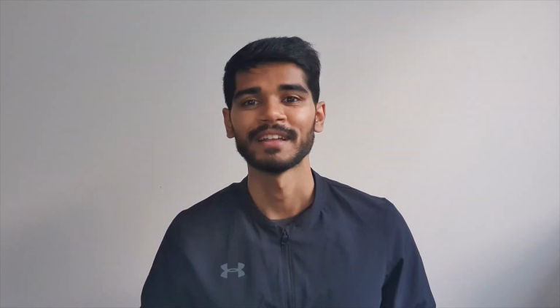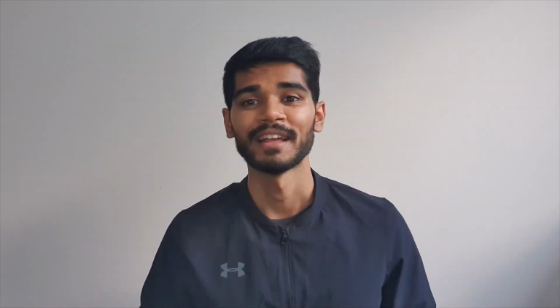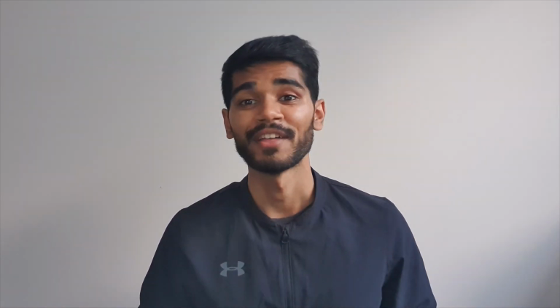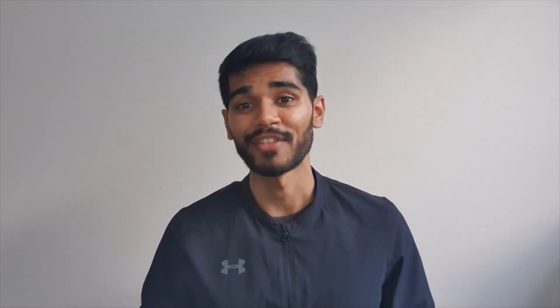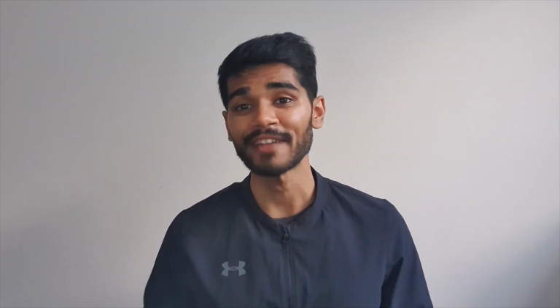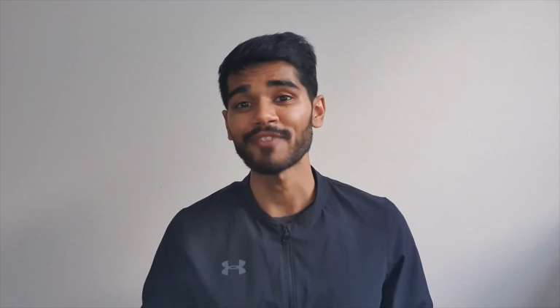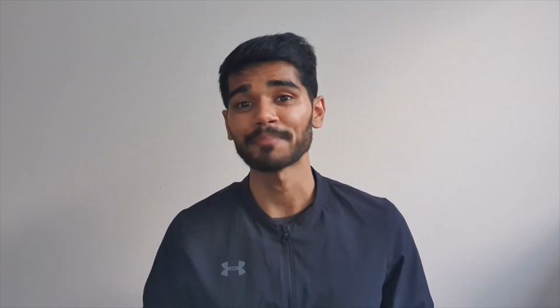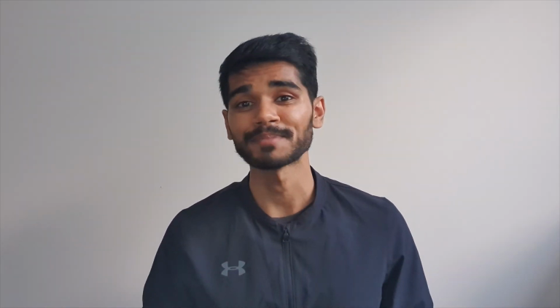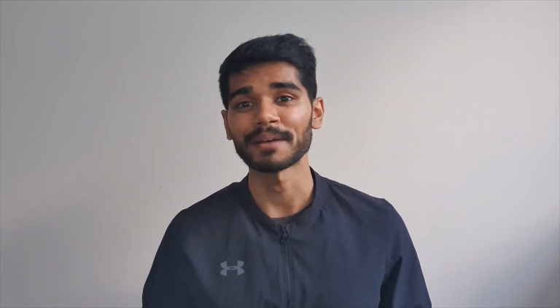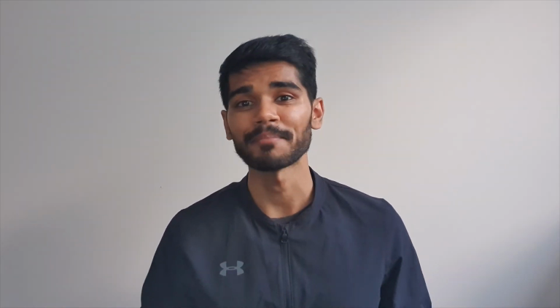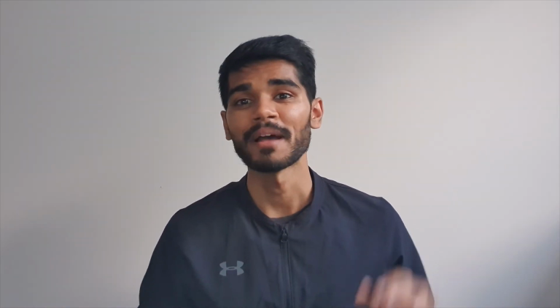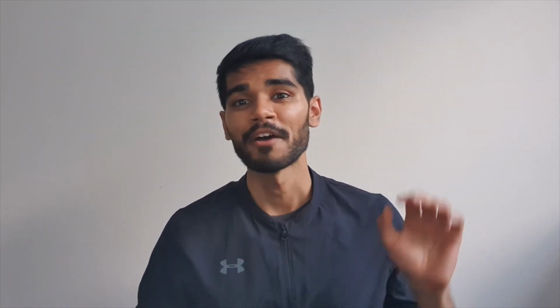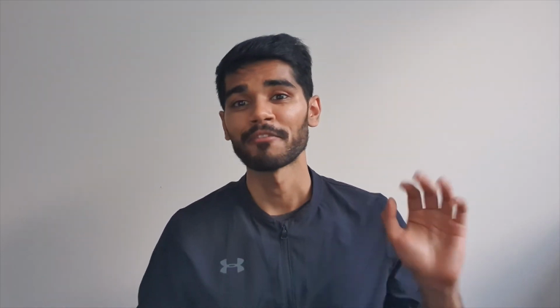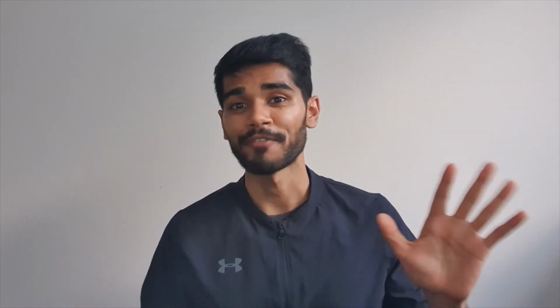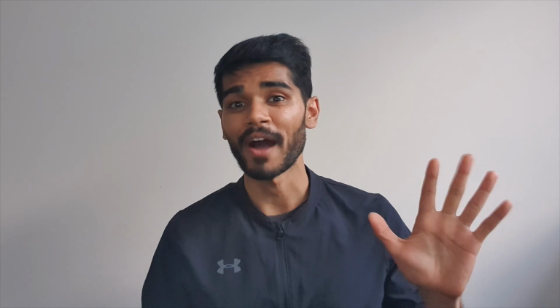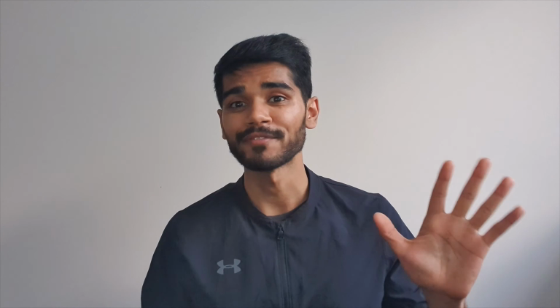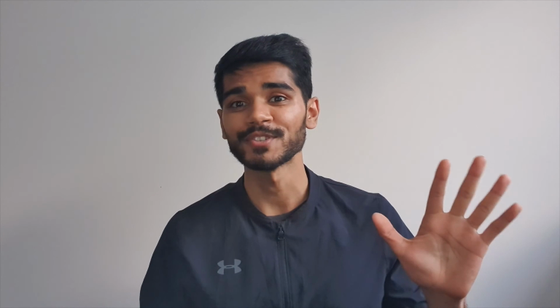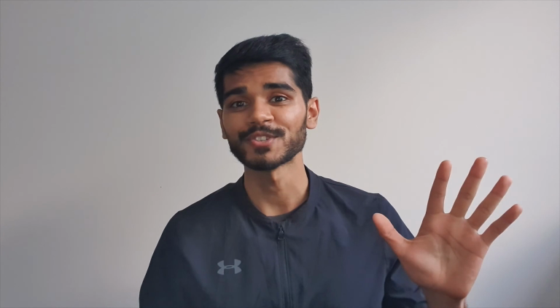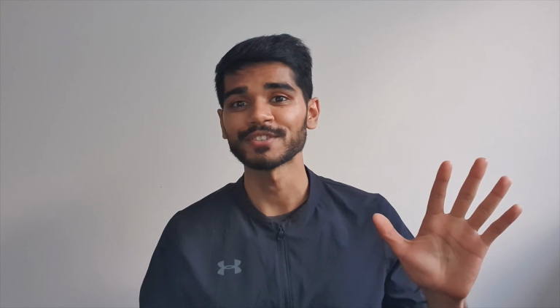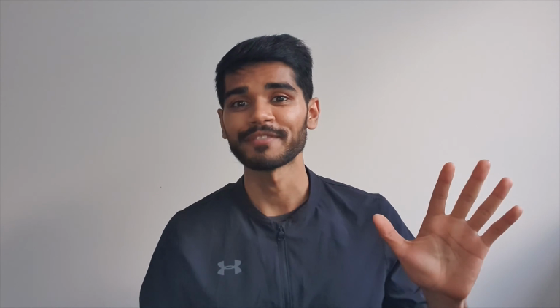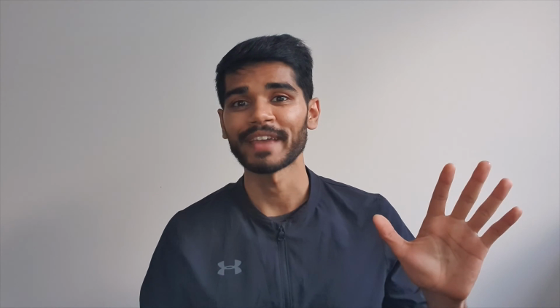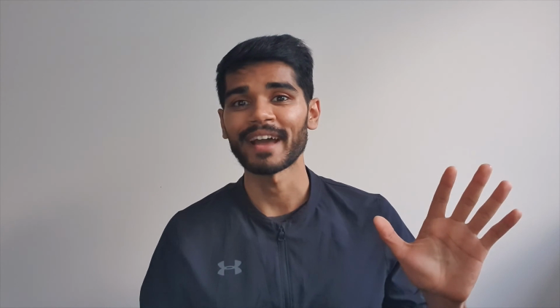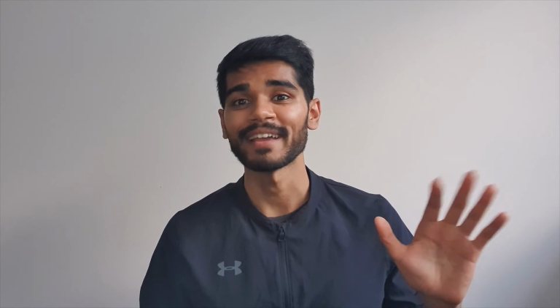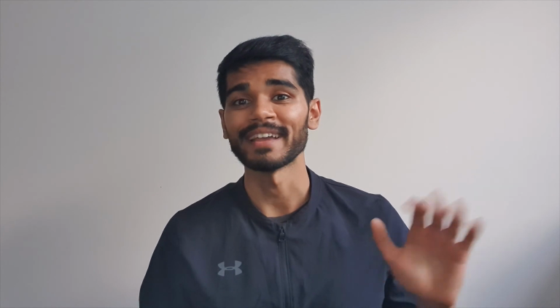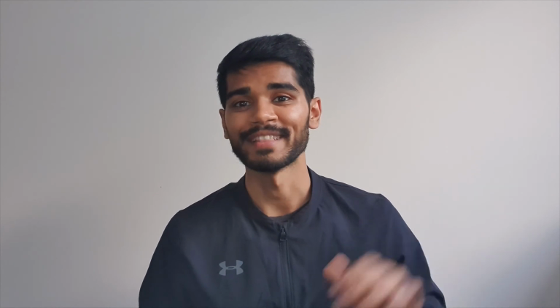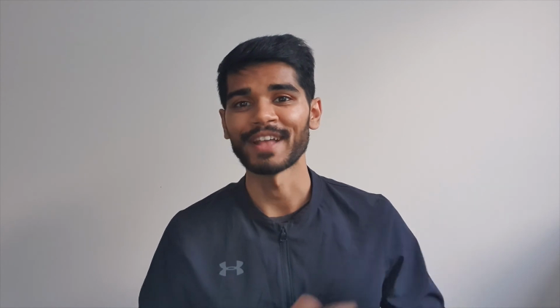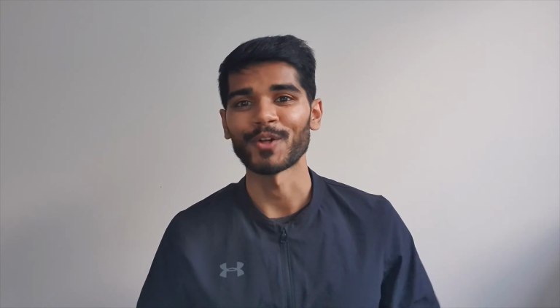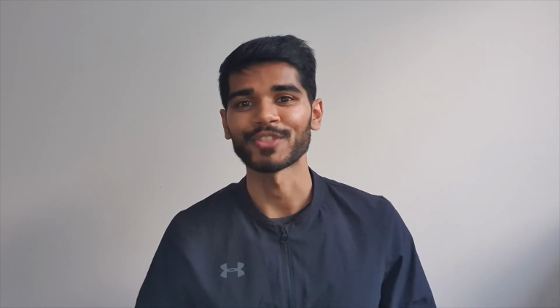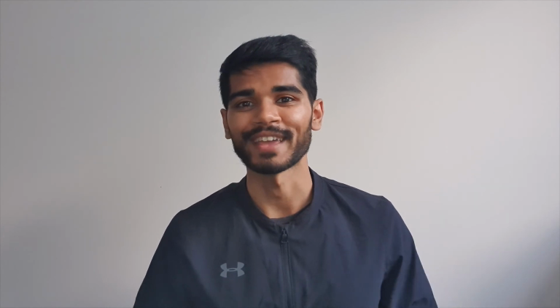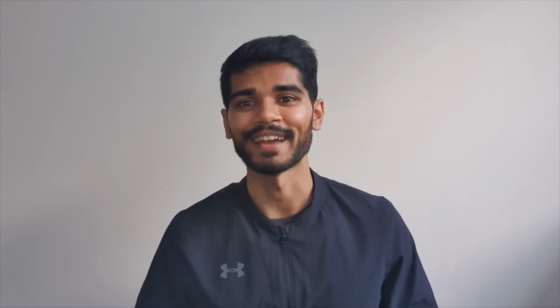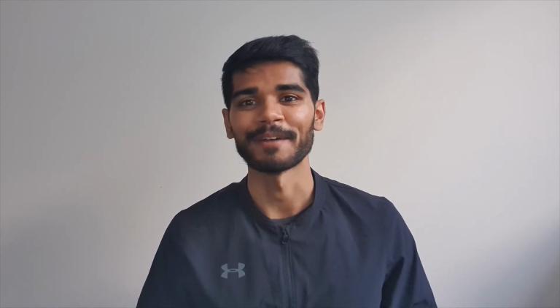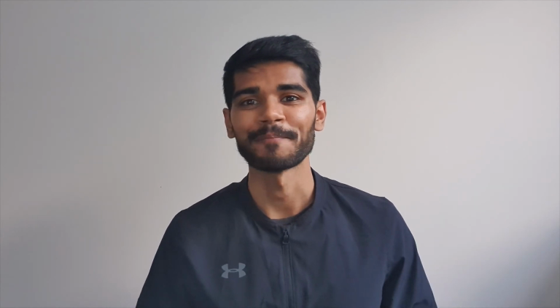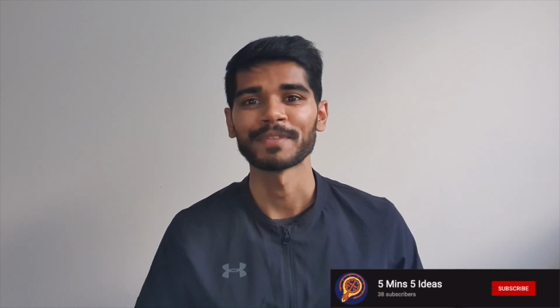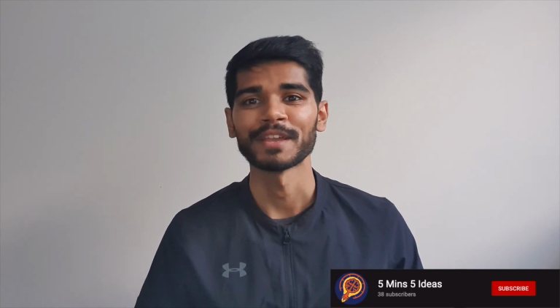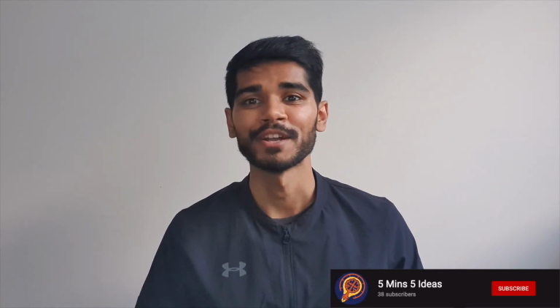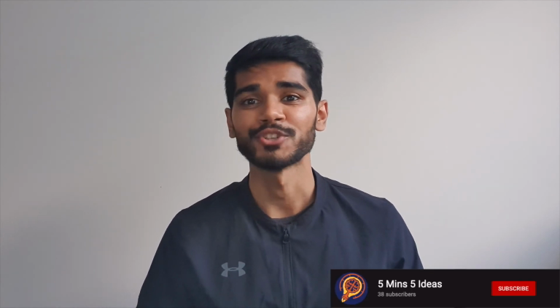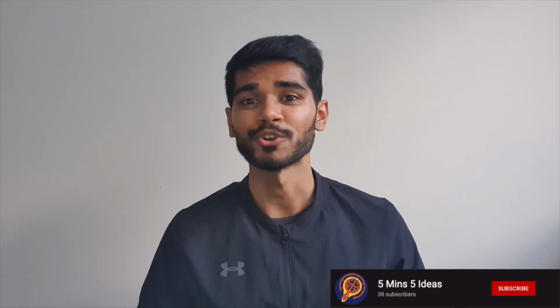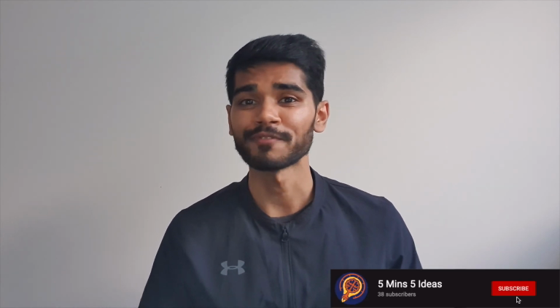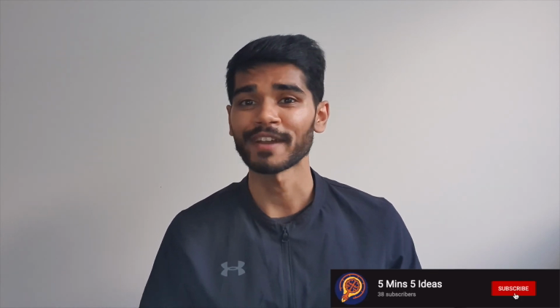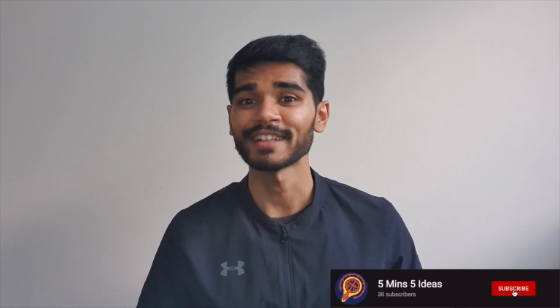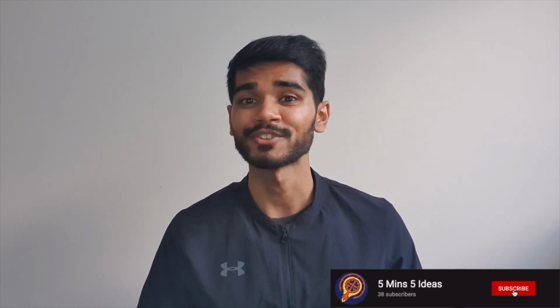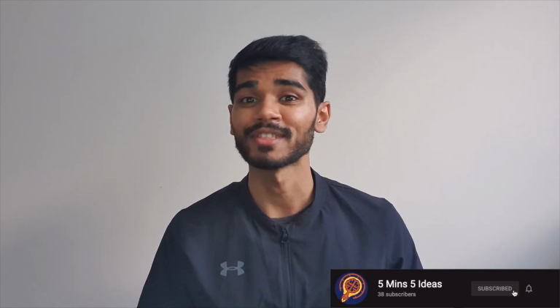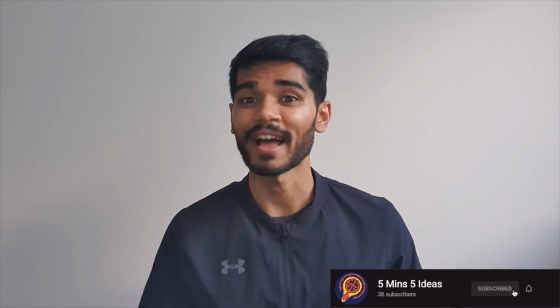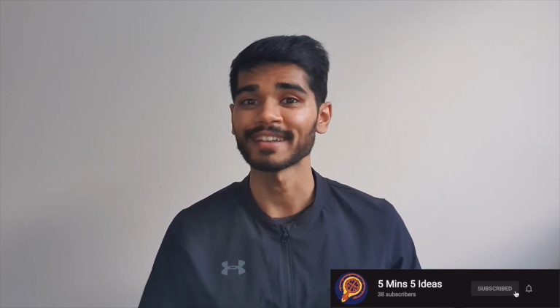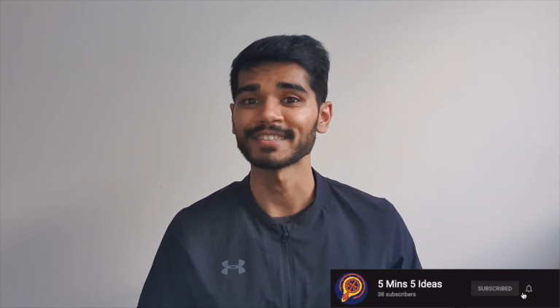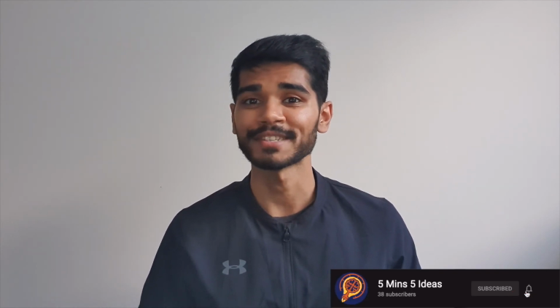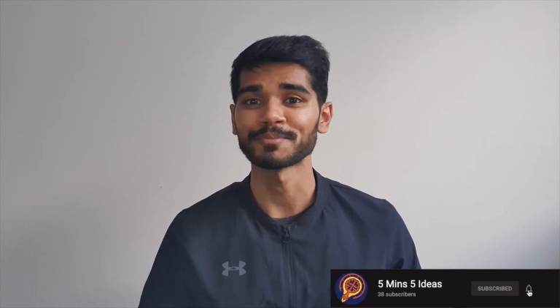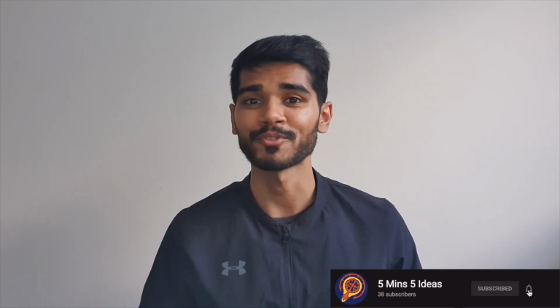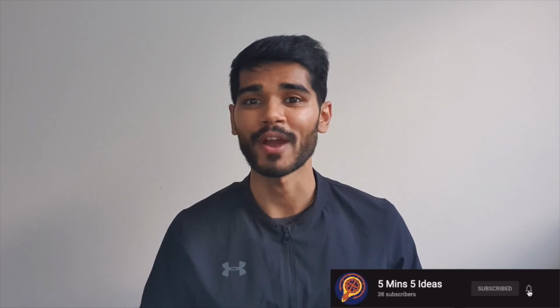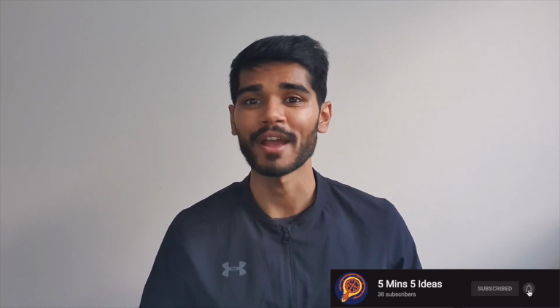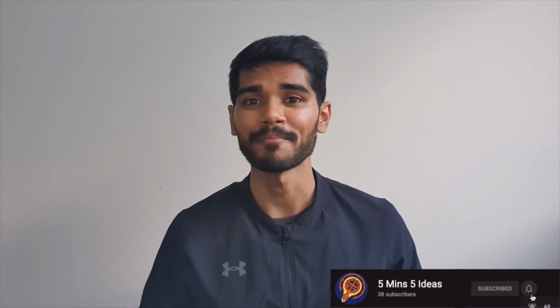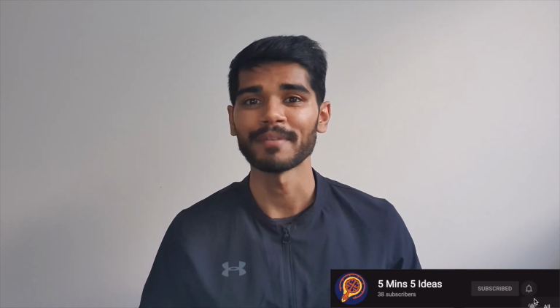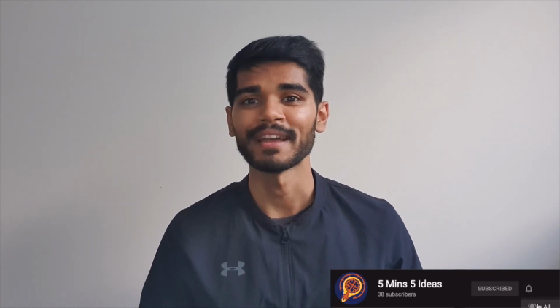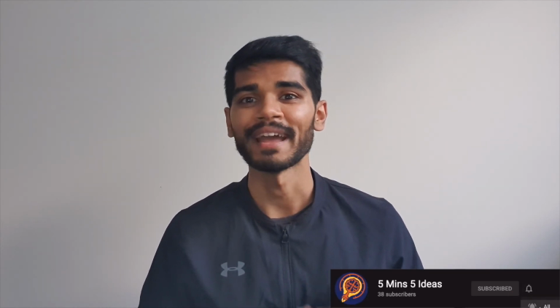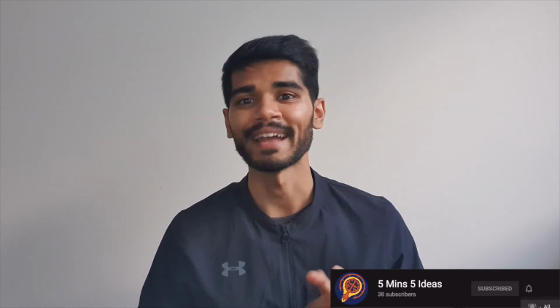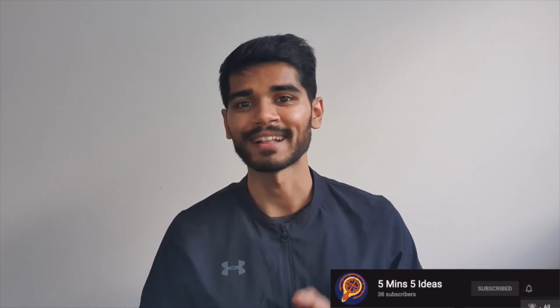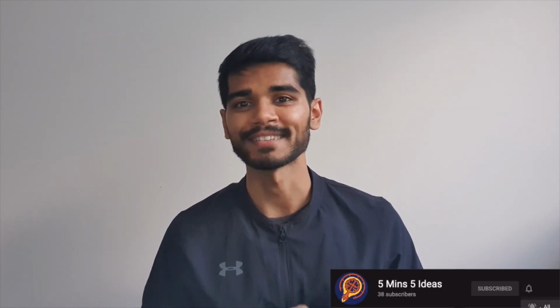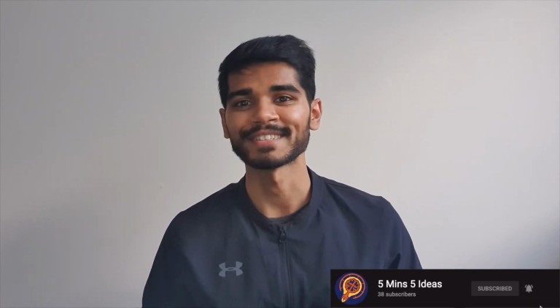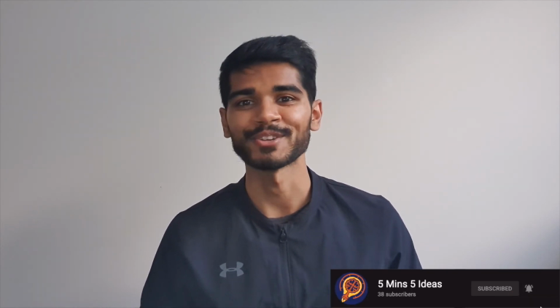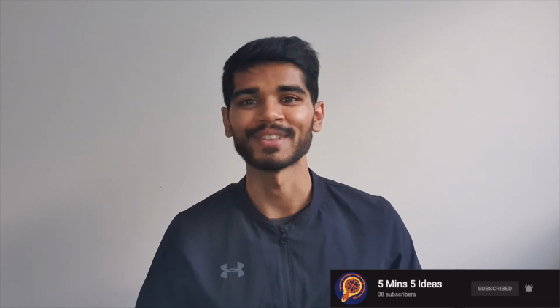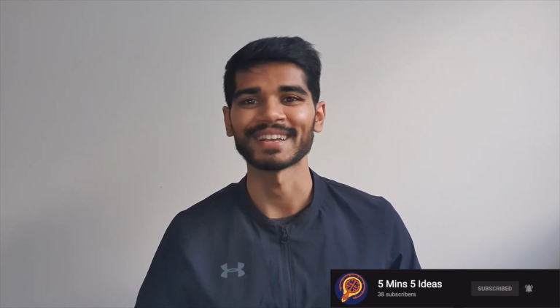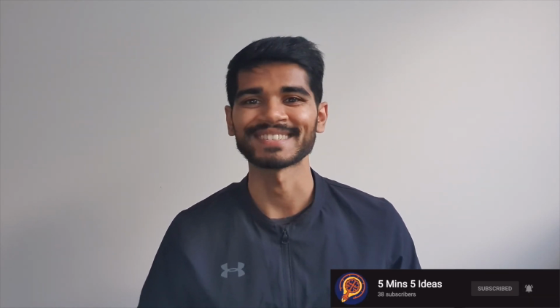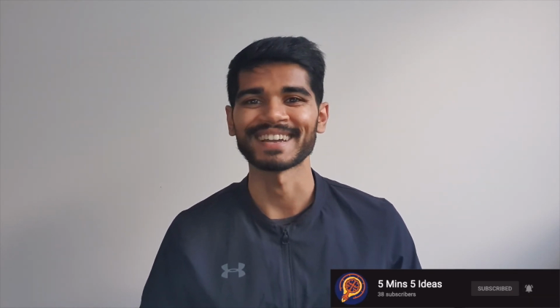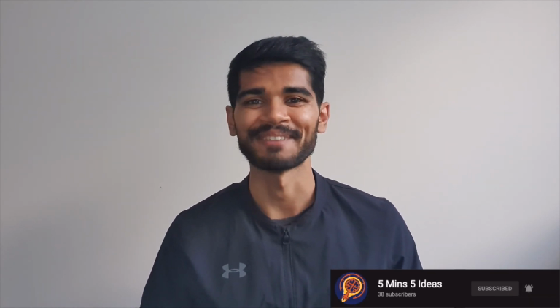That wraps up five uses of AI in healthcare. Don't forget to like and subscribe, and I'll see you next time.